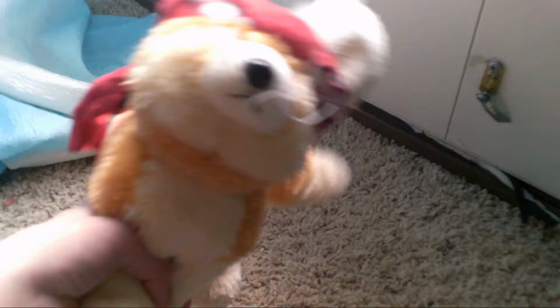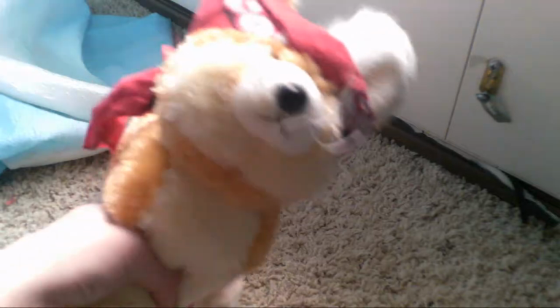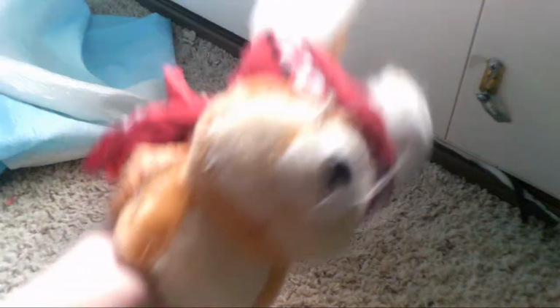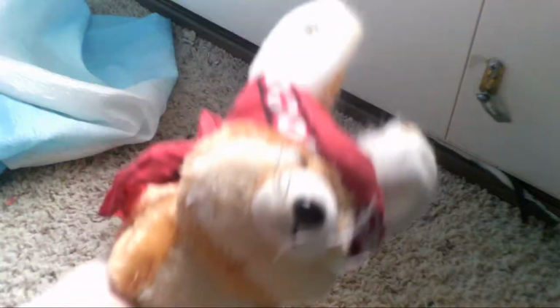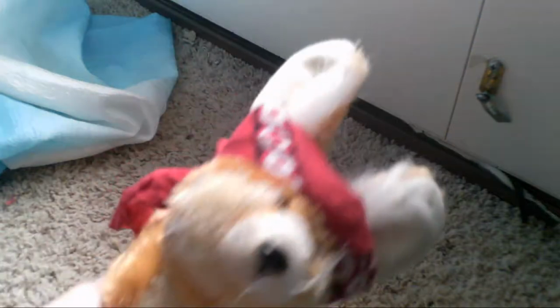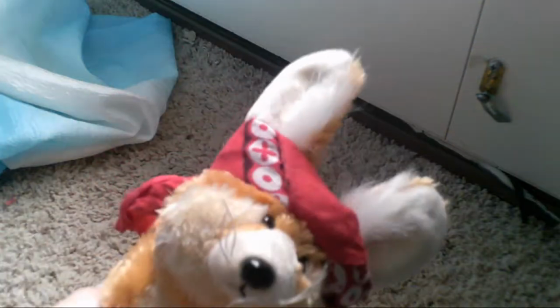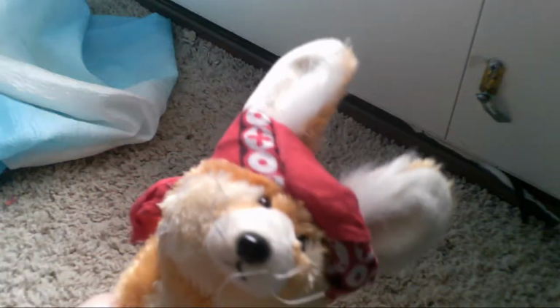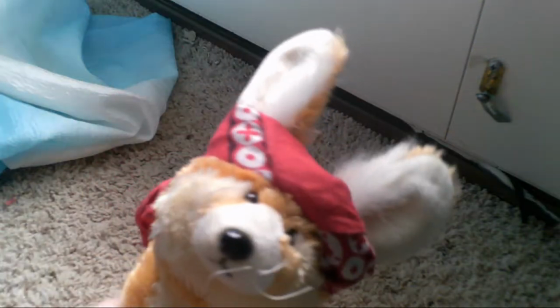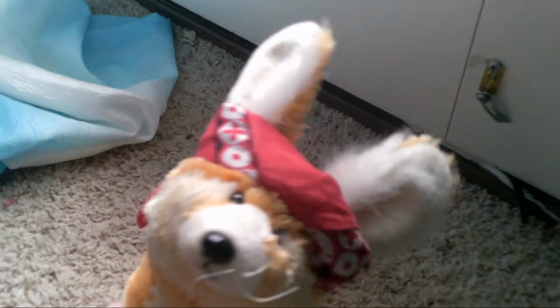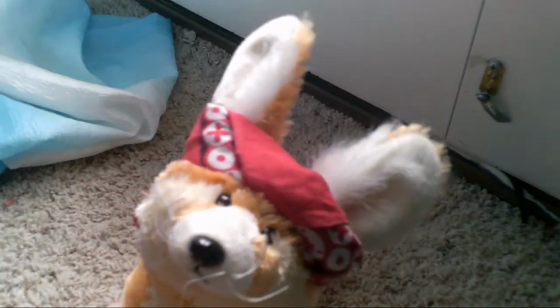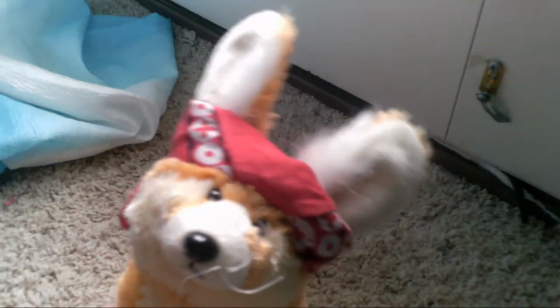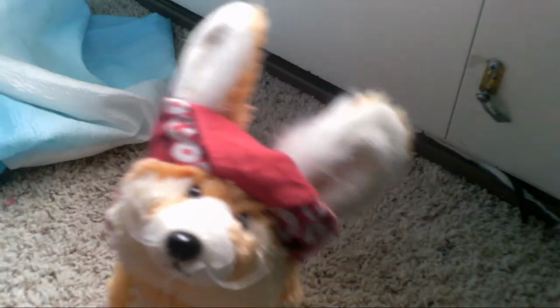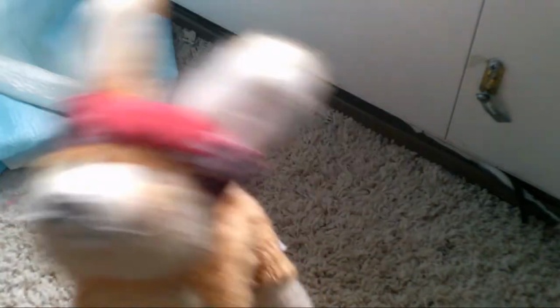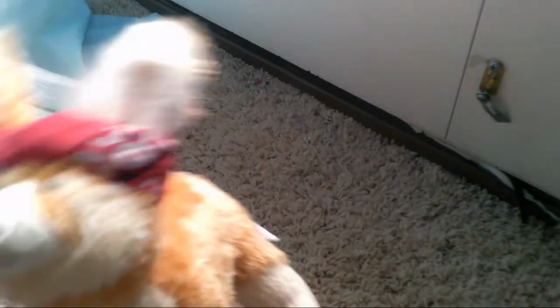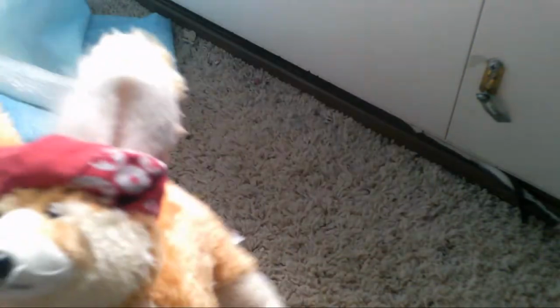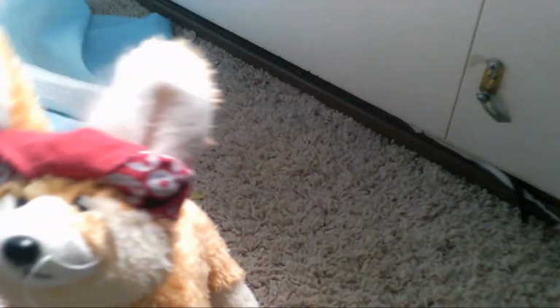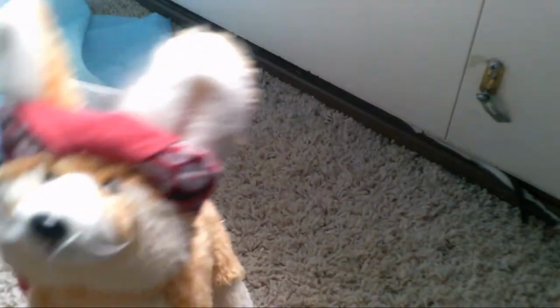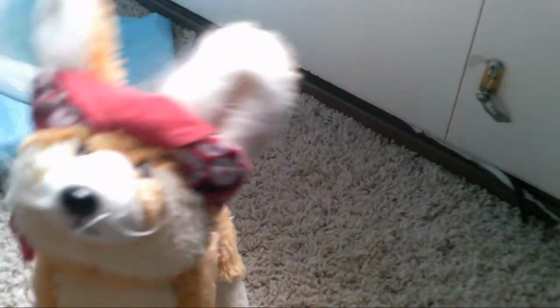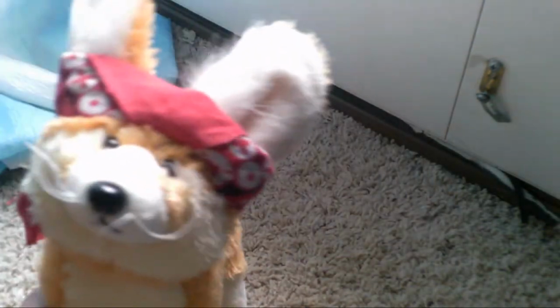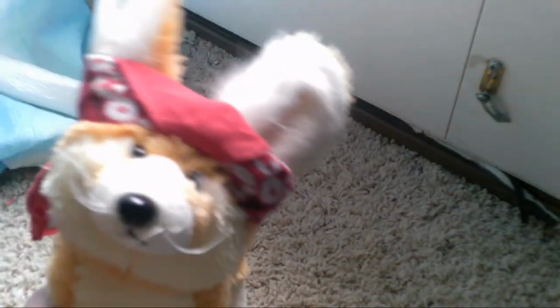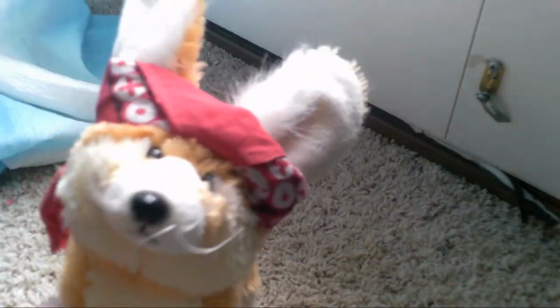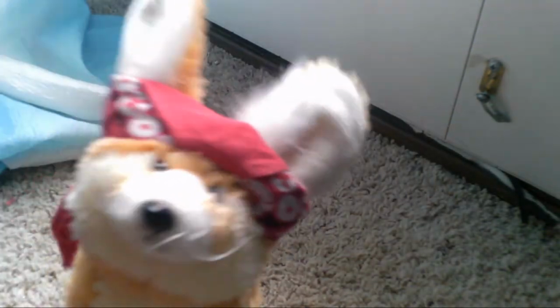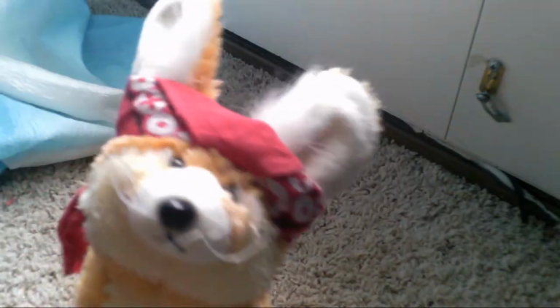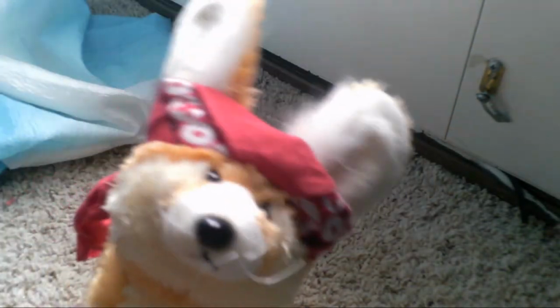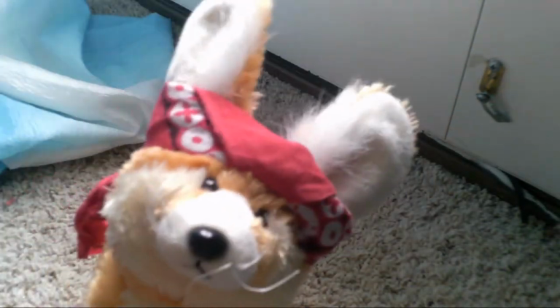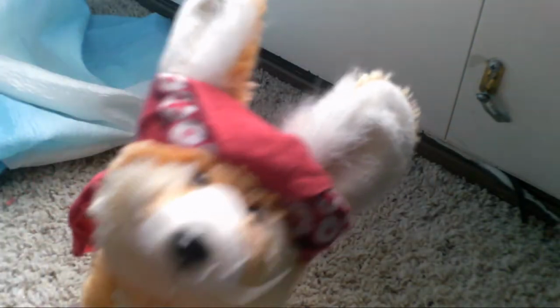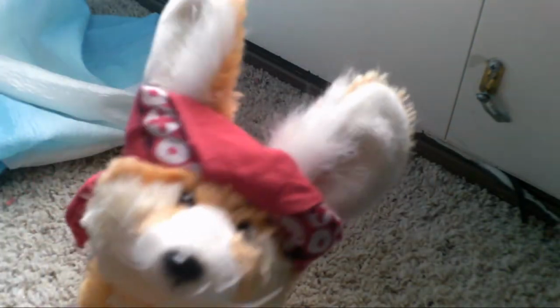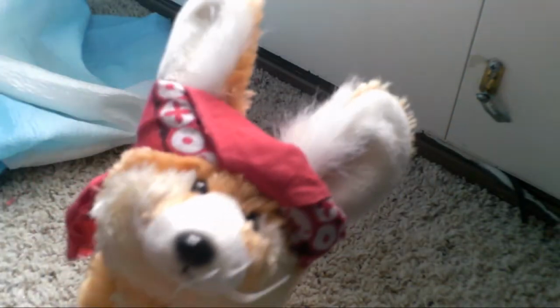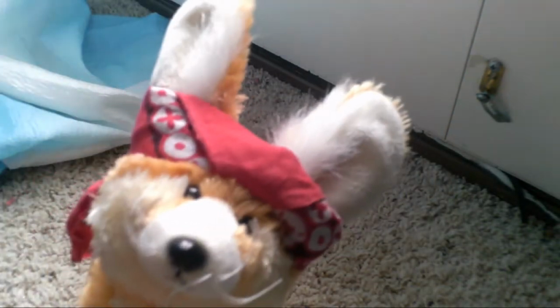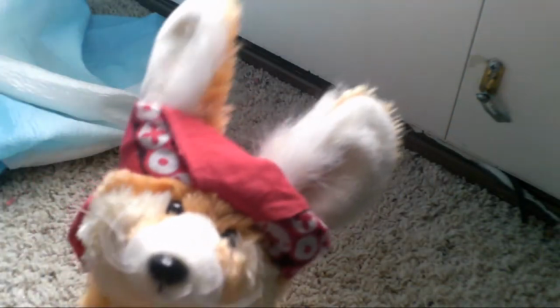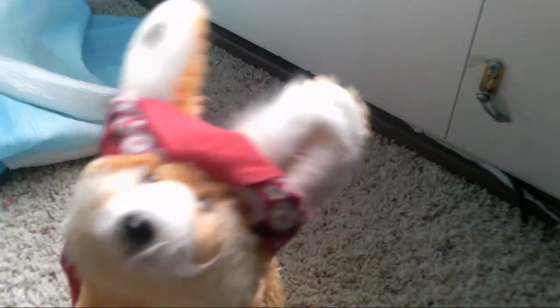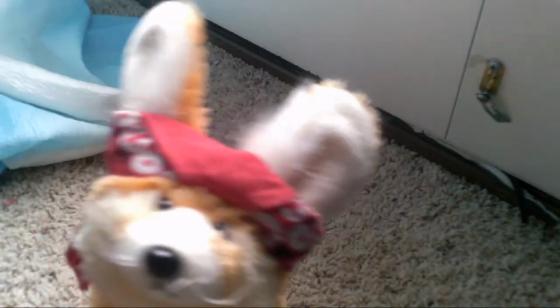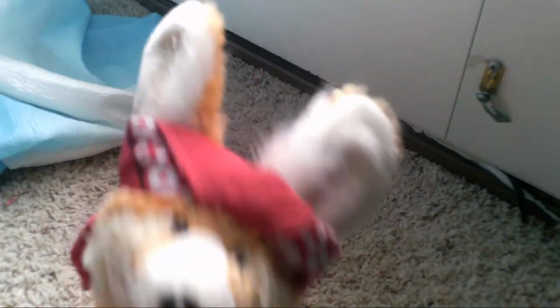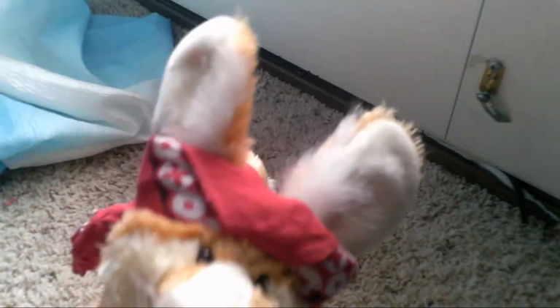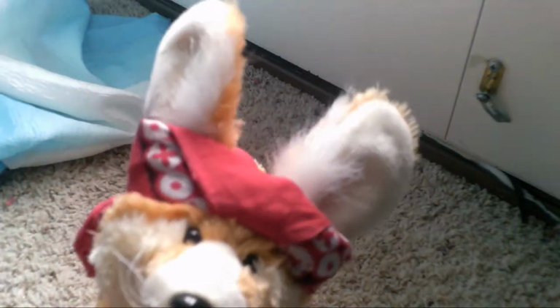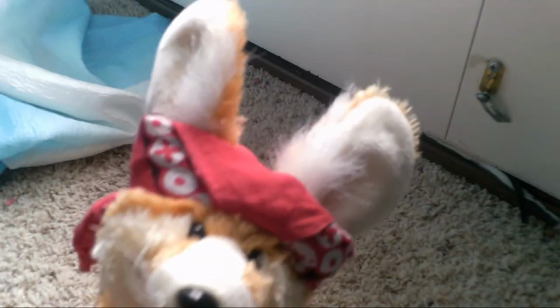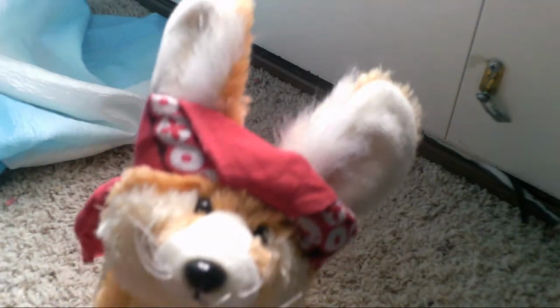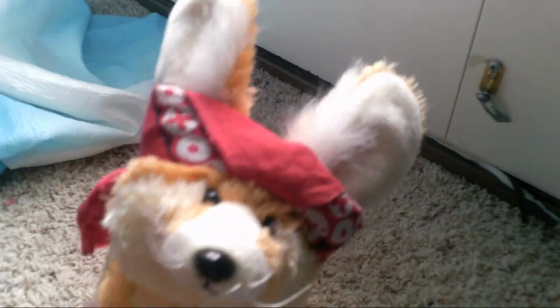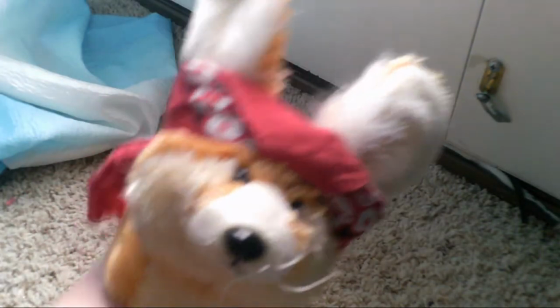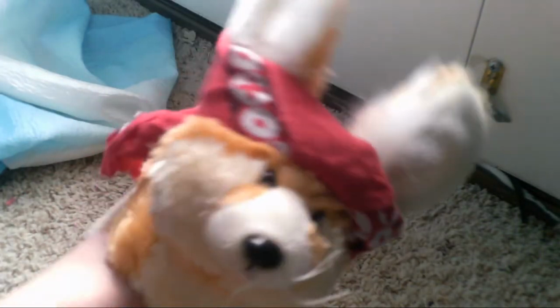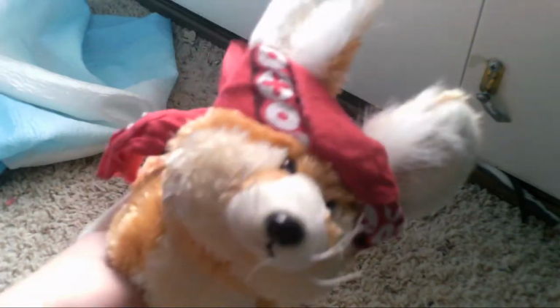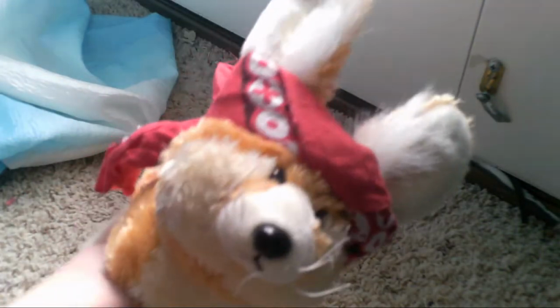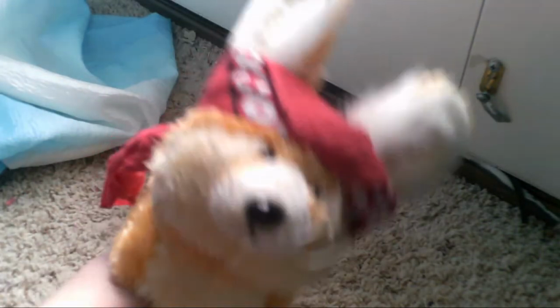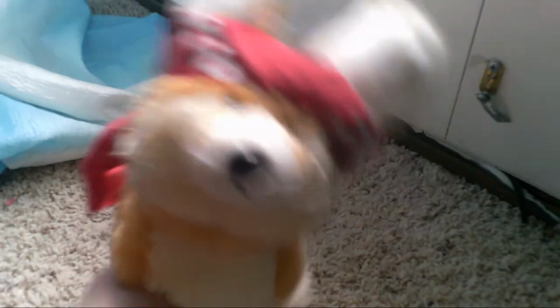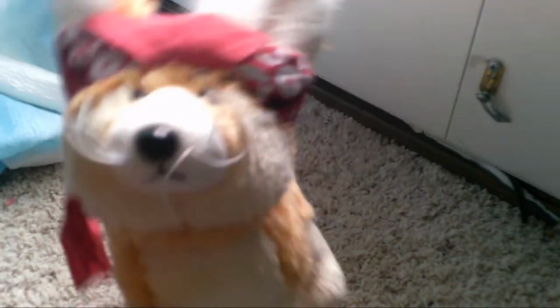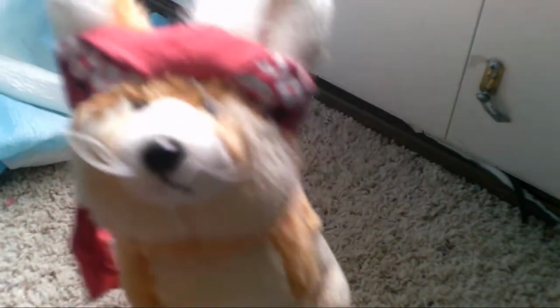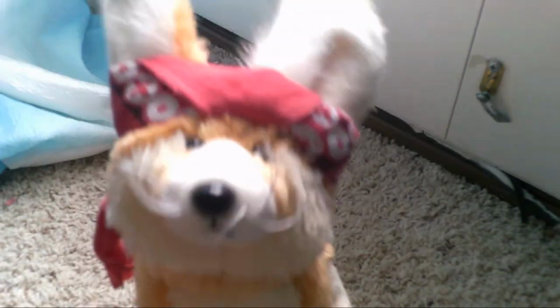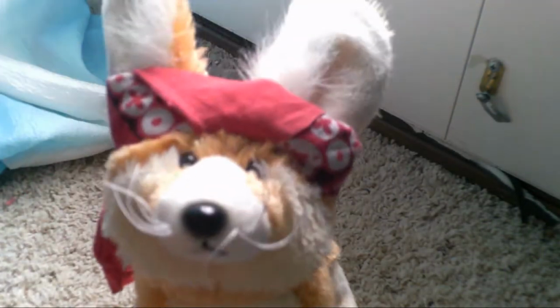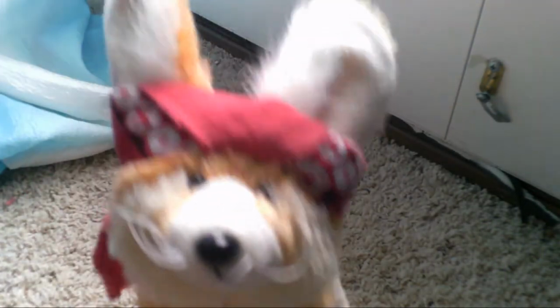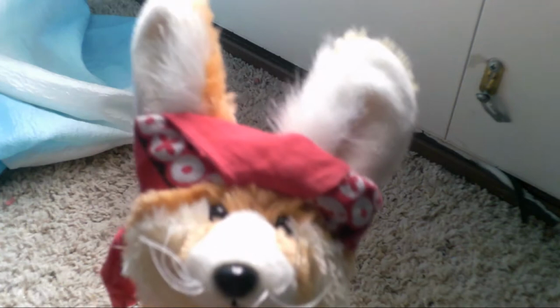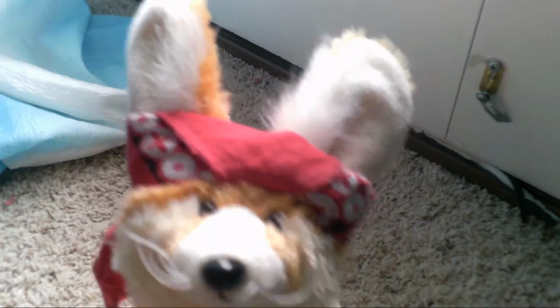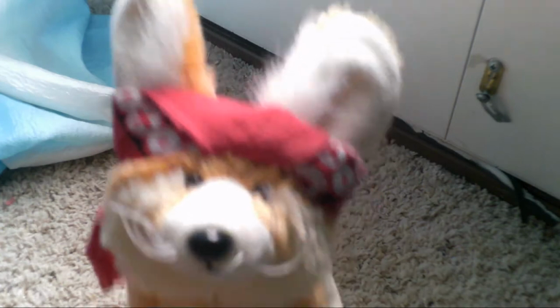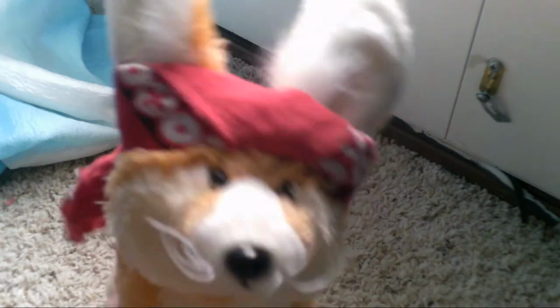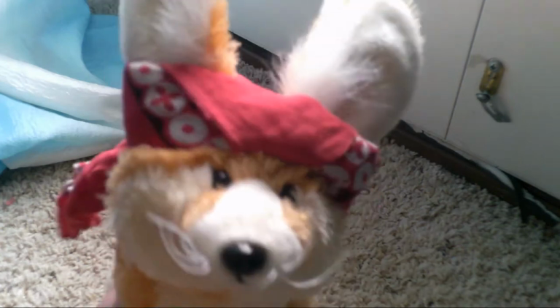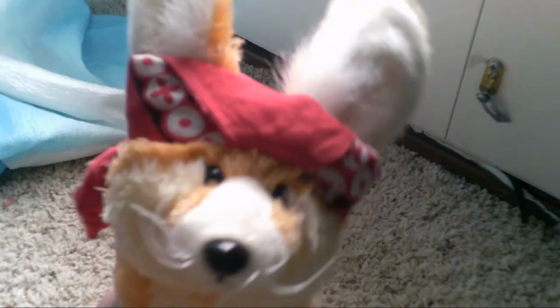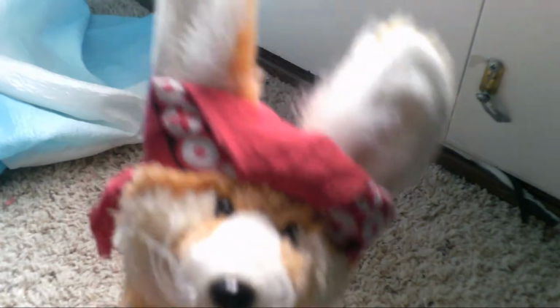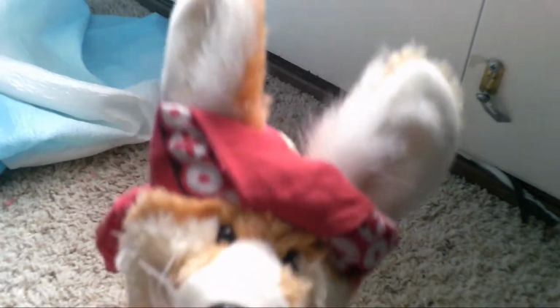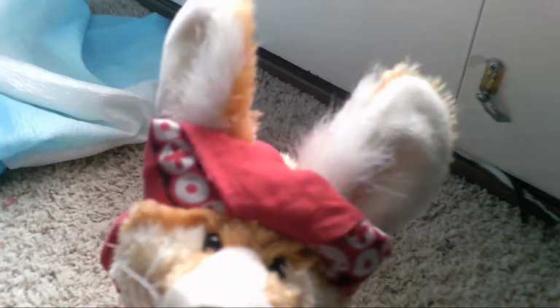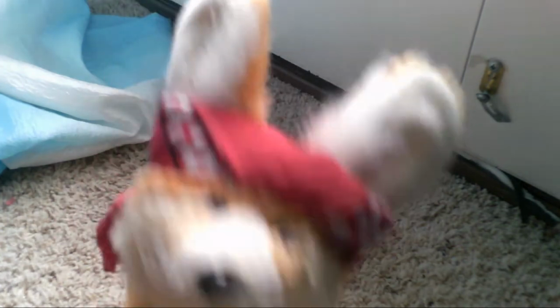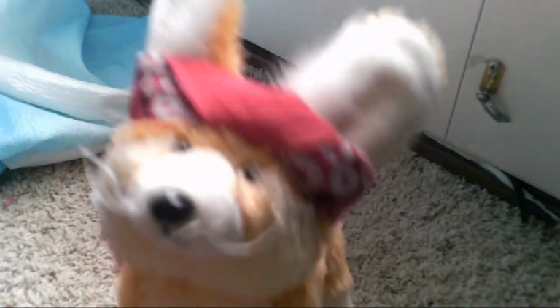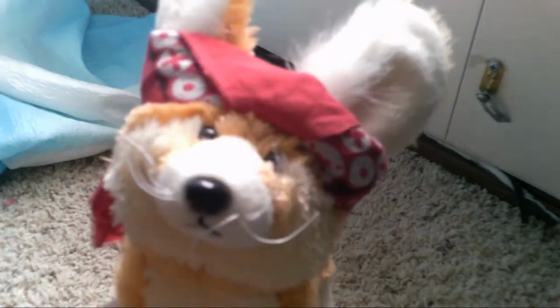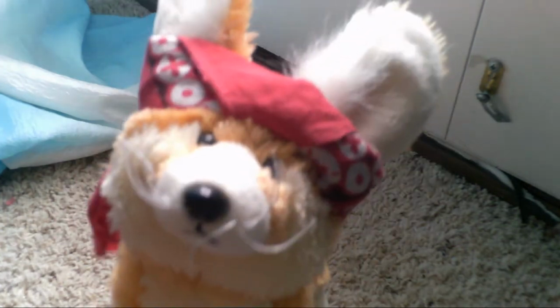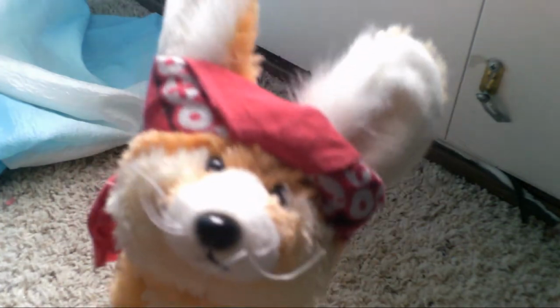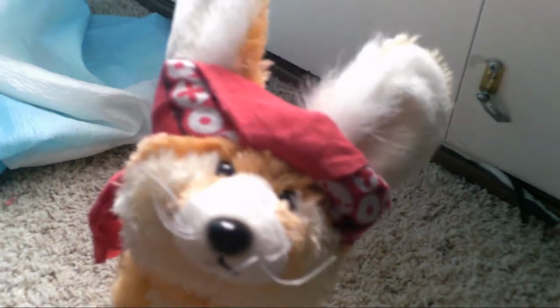Hey guys, it's Kate here. If you hear a buzzing noise in the background, it's my camera — I don't know what's wrong, so just ignore it.